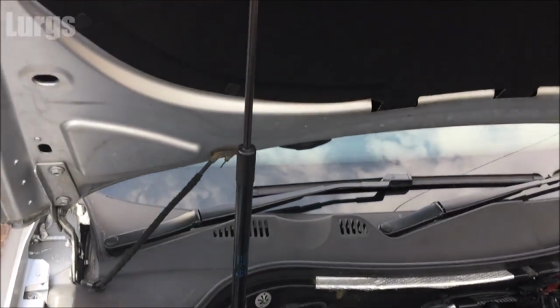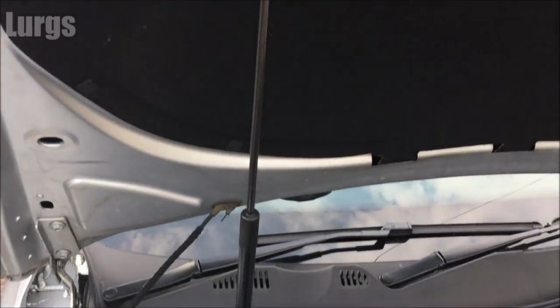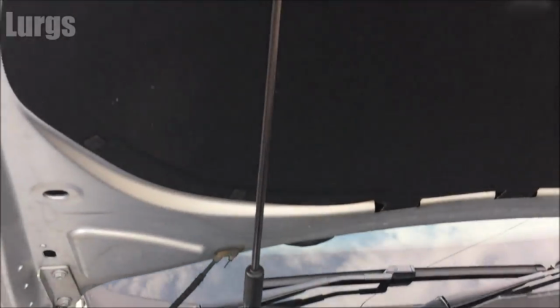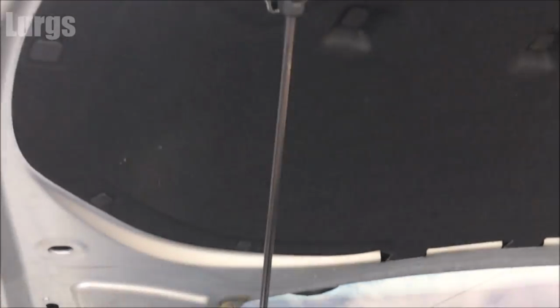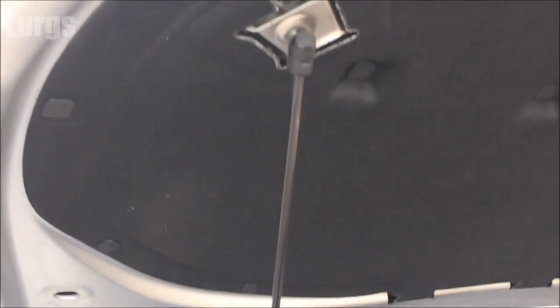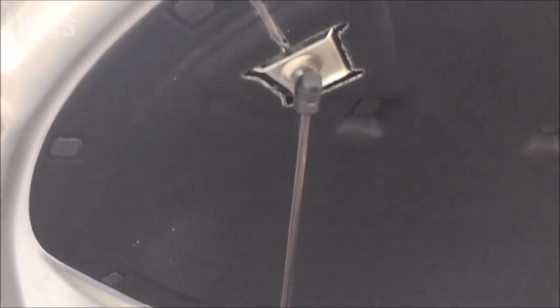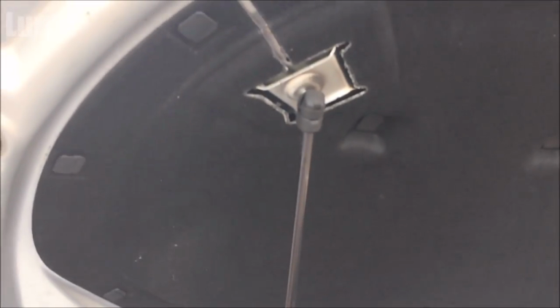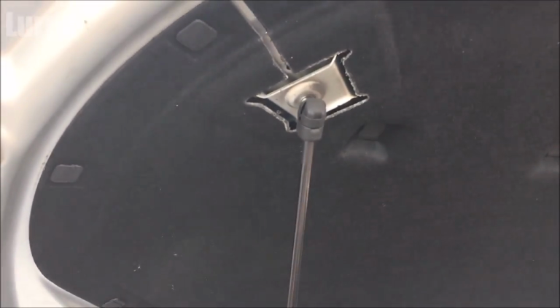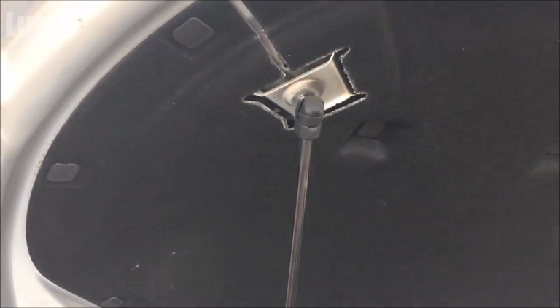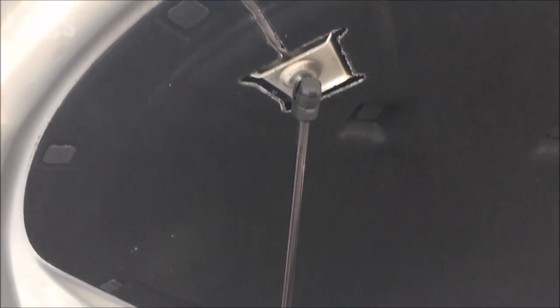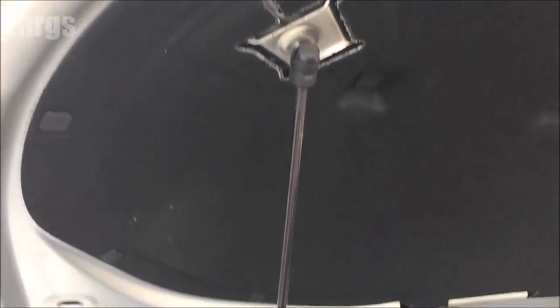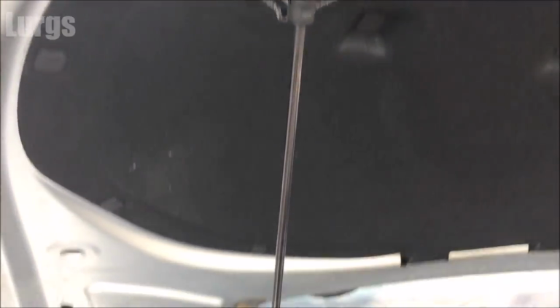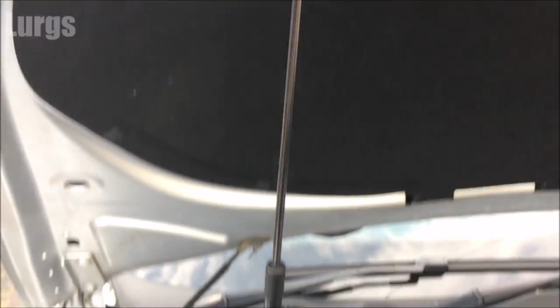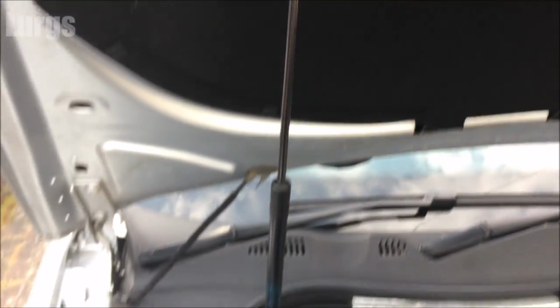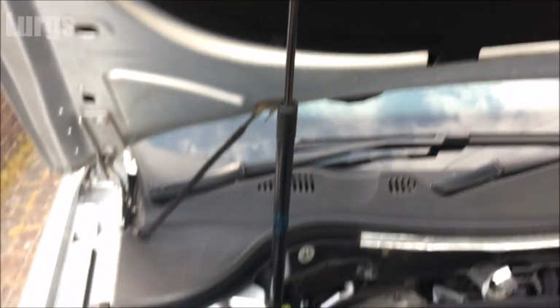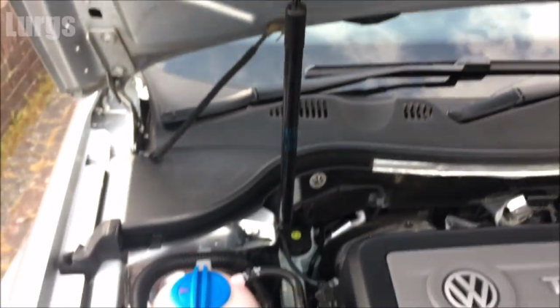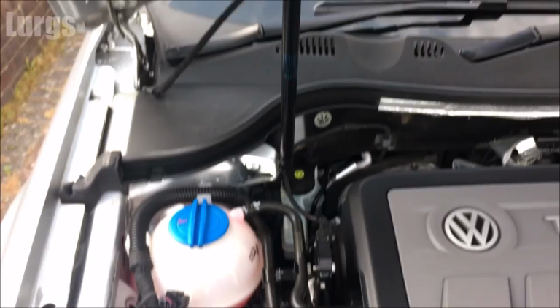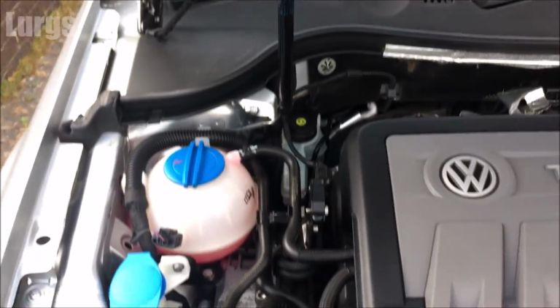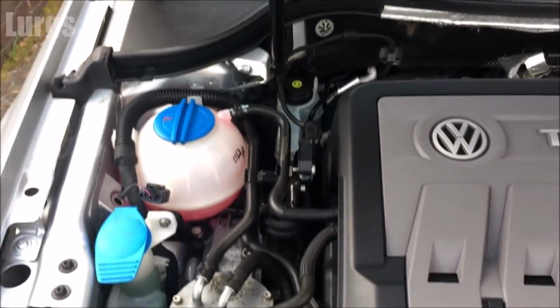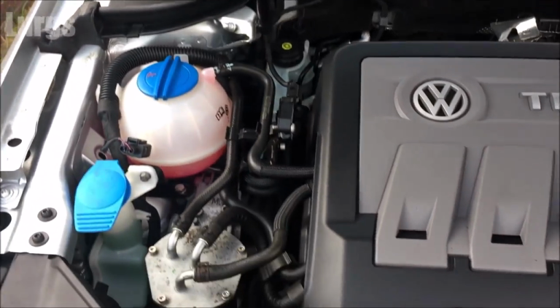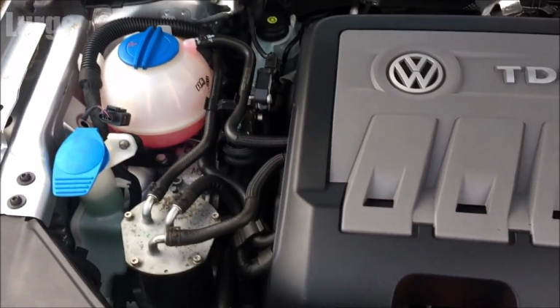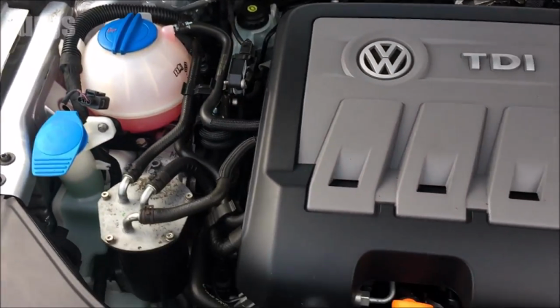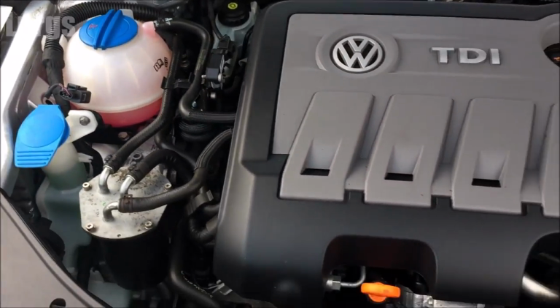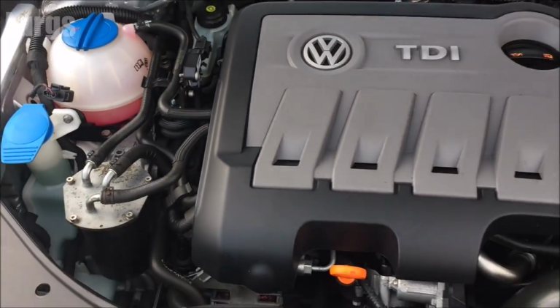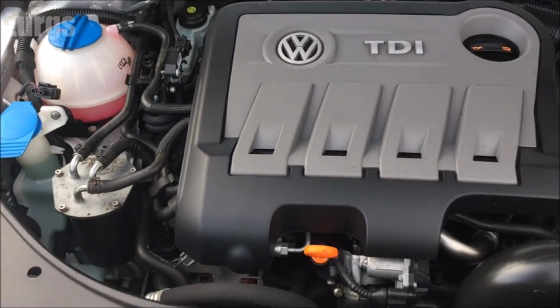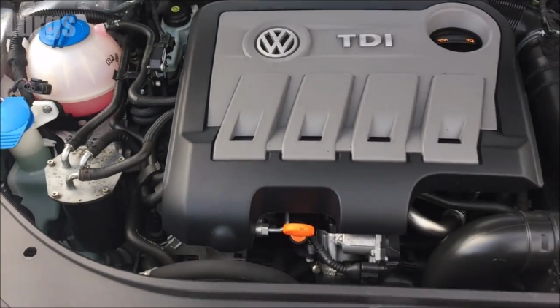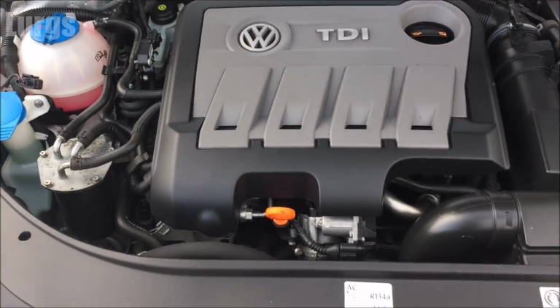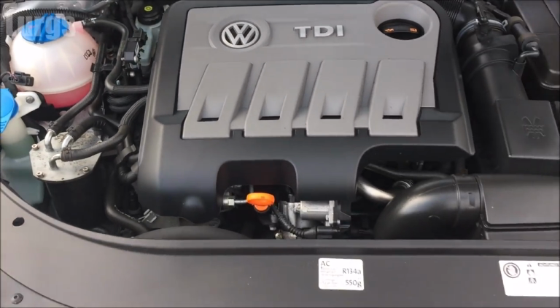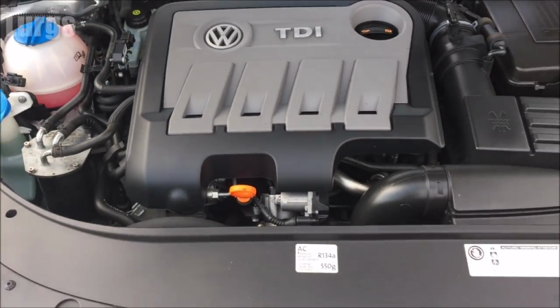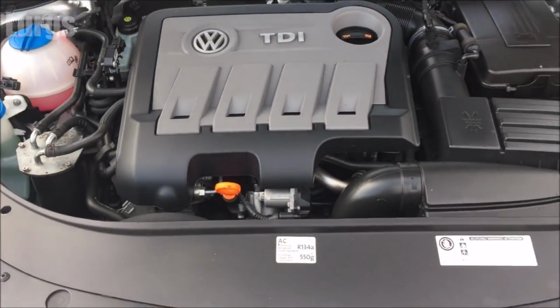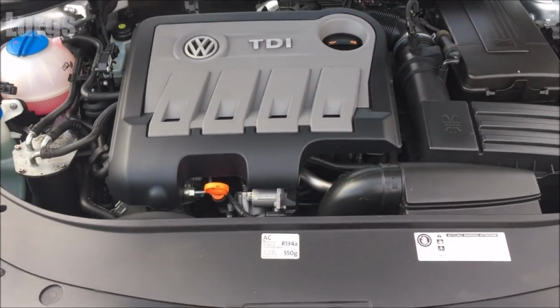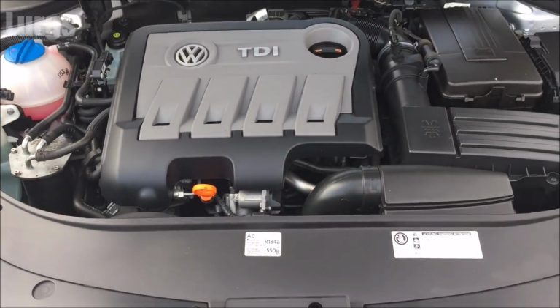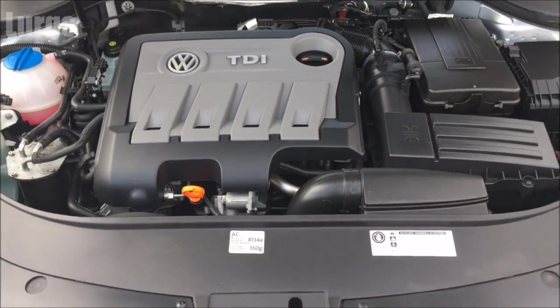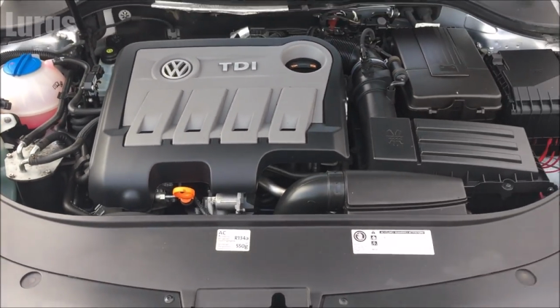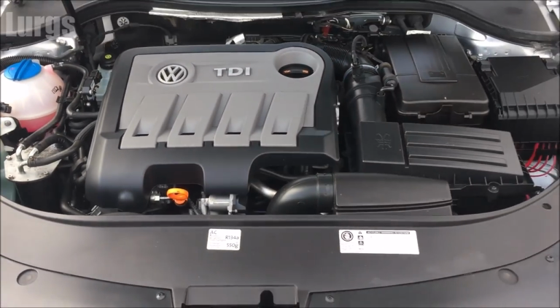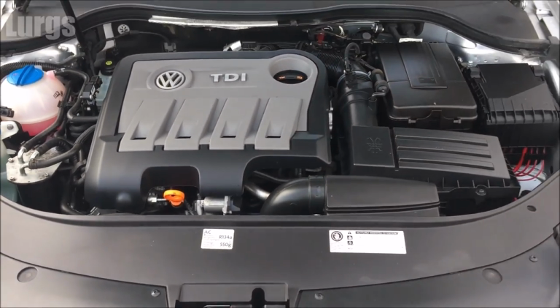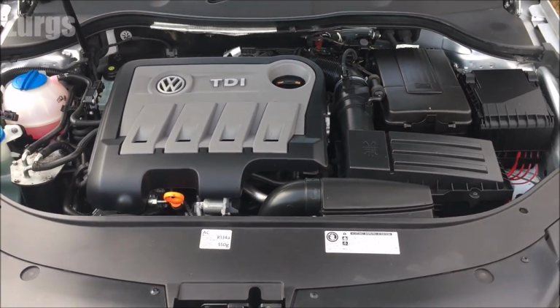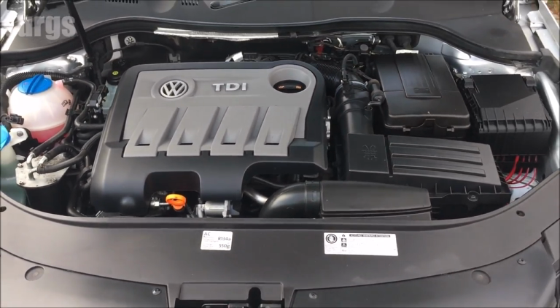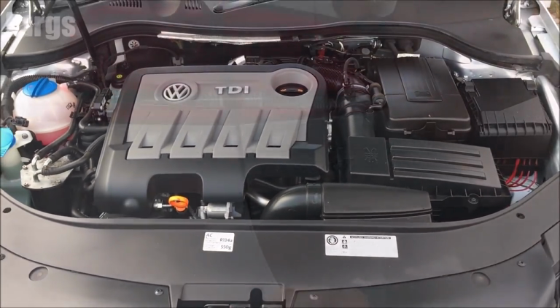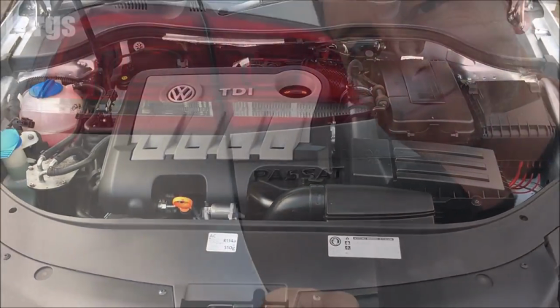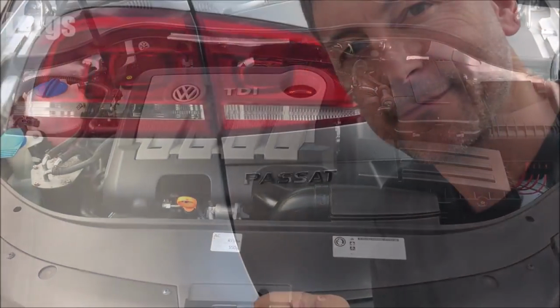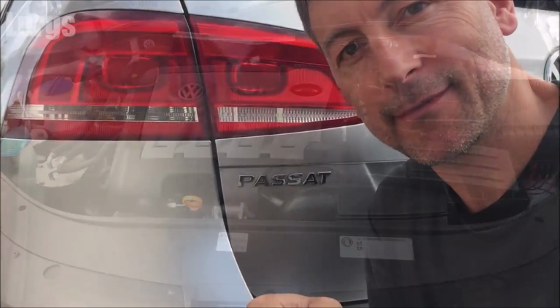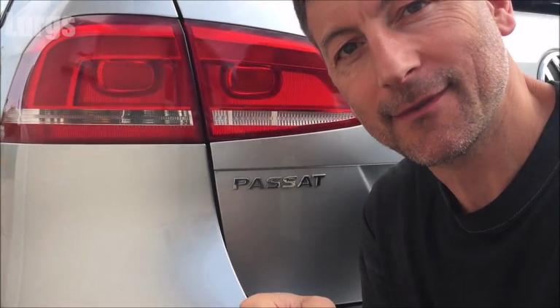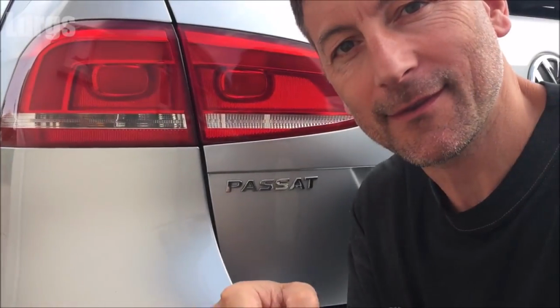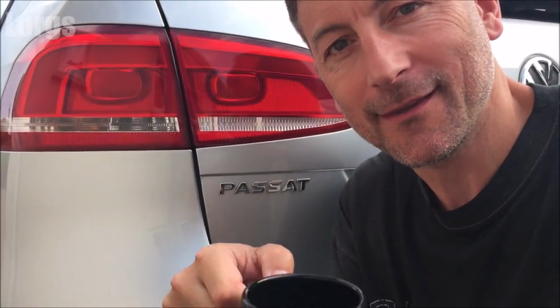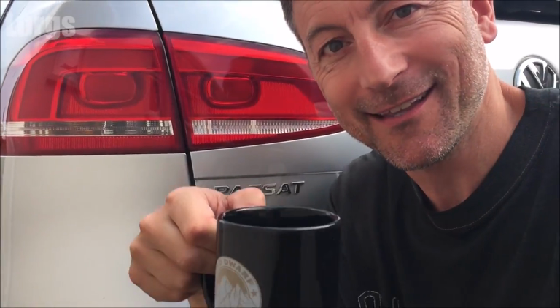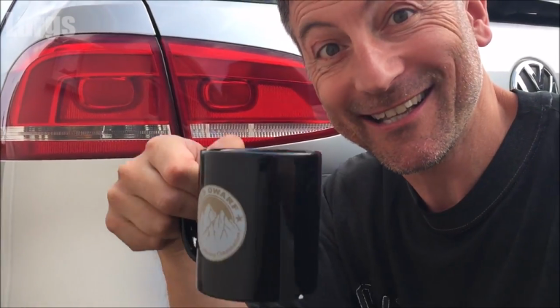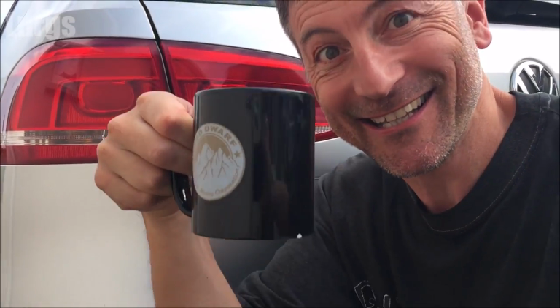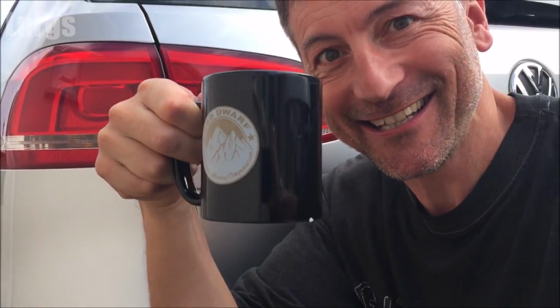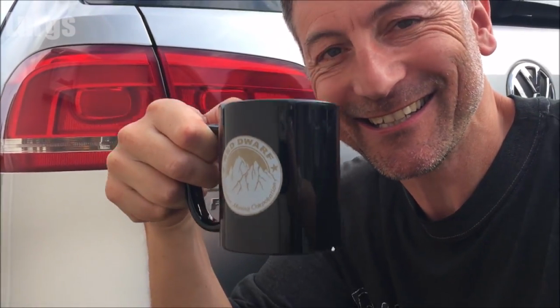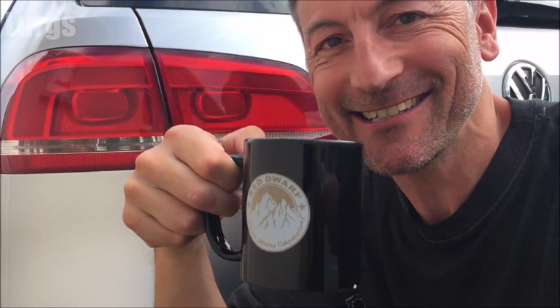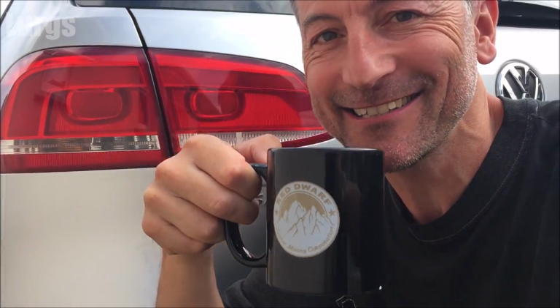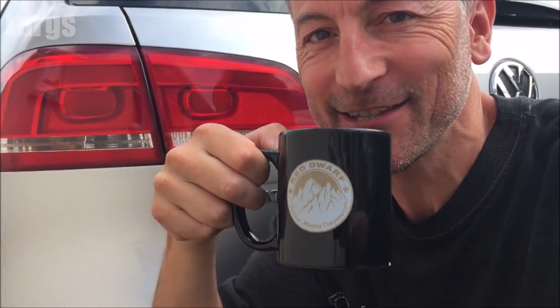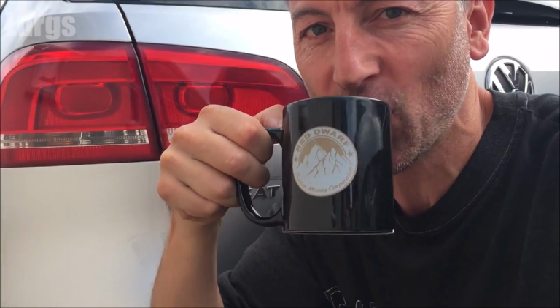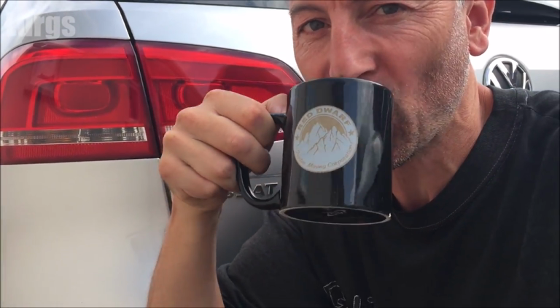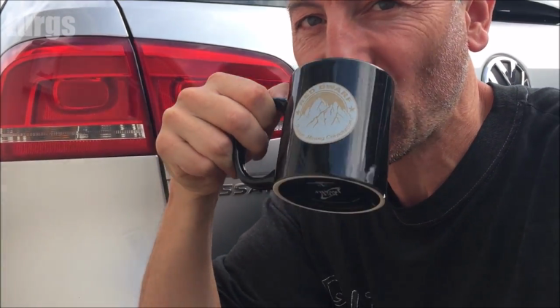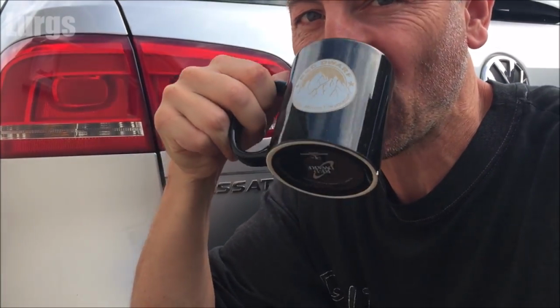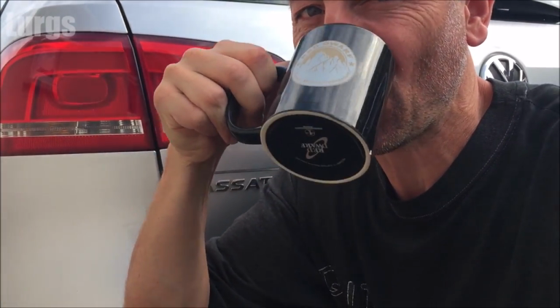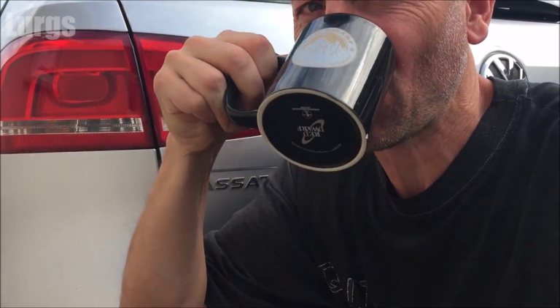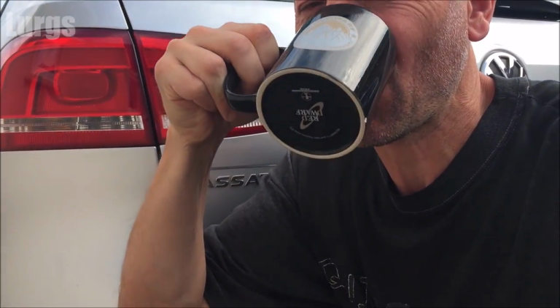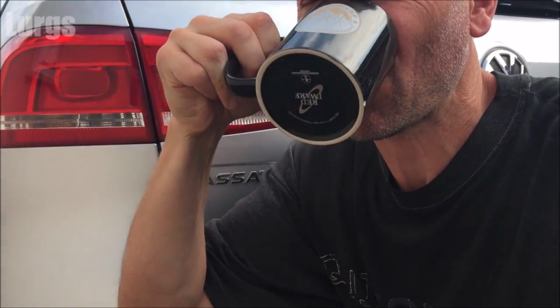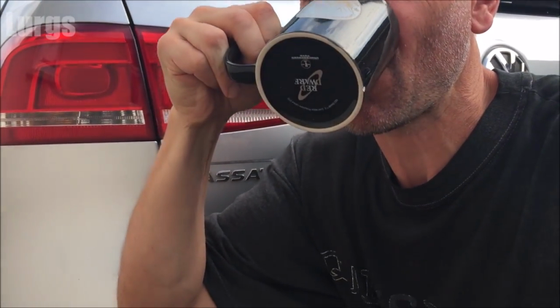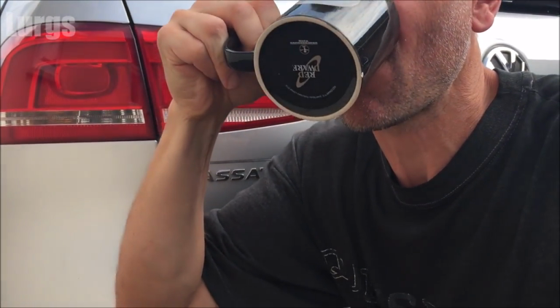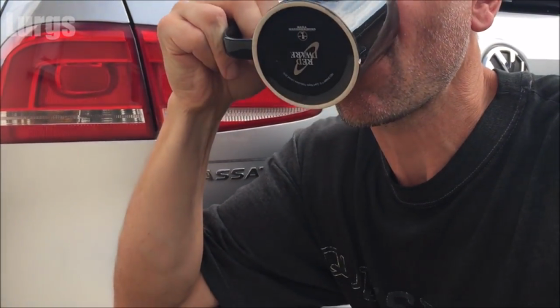Now before we close the bonnet, after all that hard work, I think we should have a lovely cup of tea.